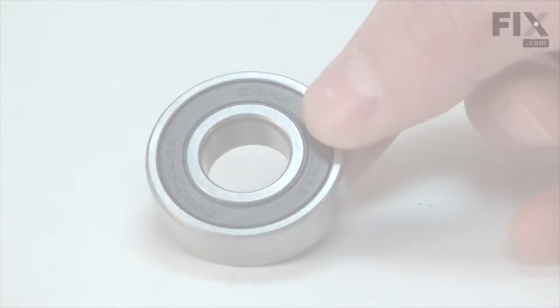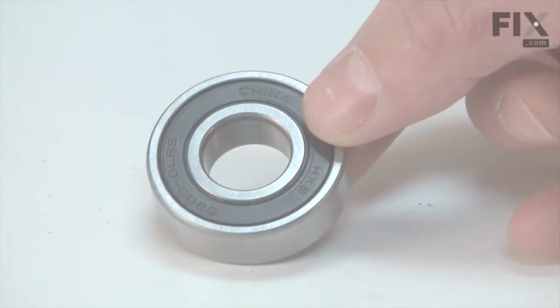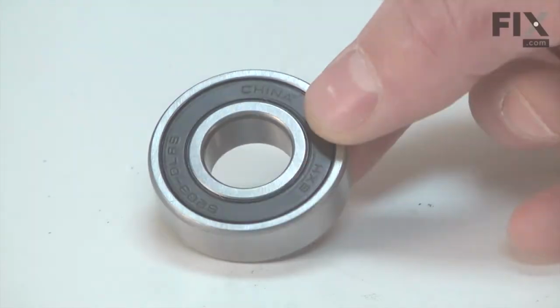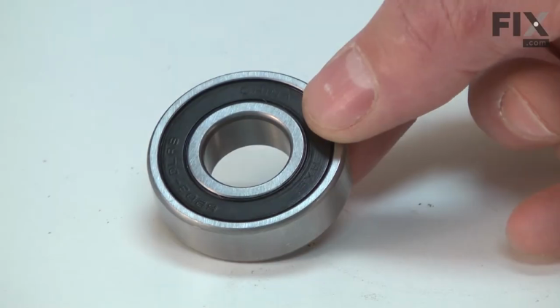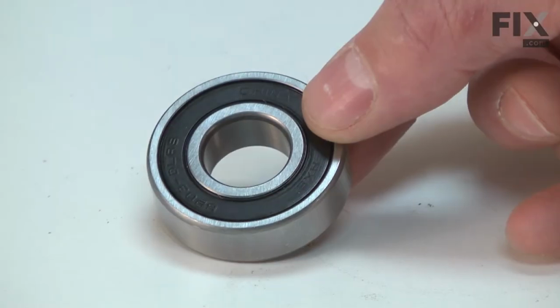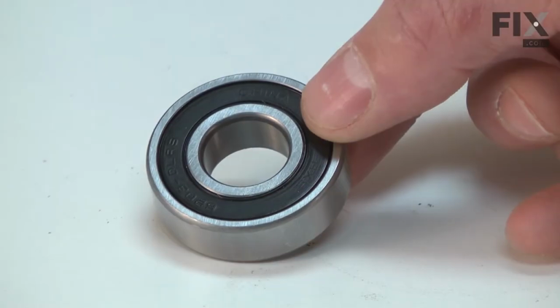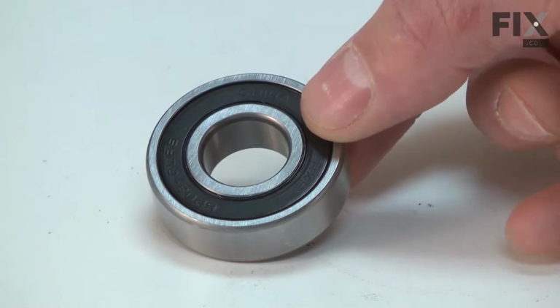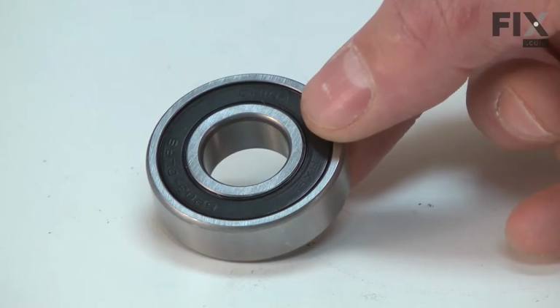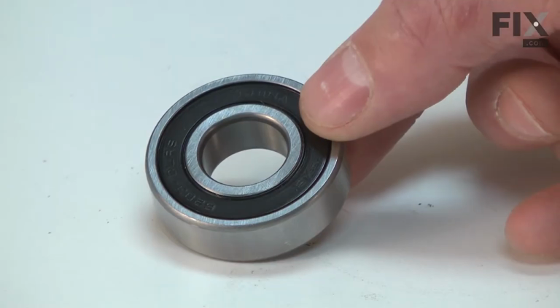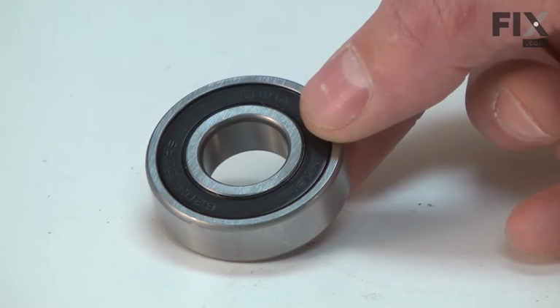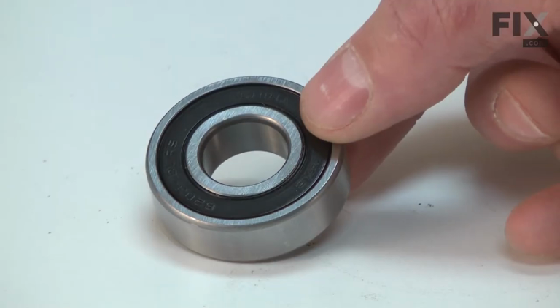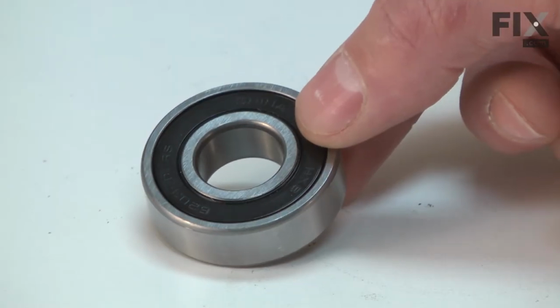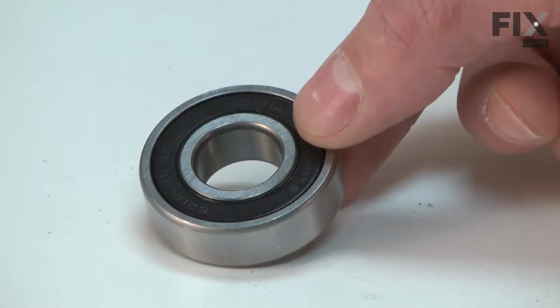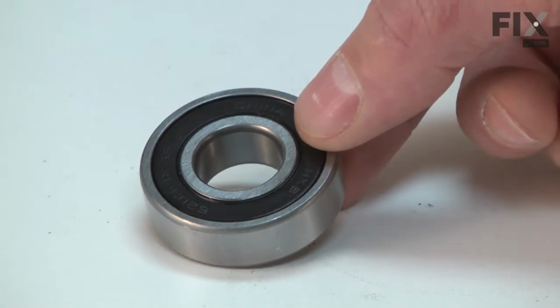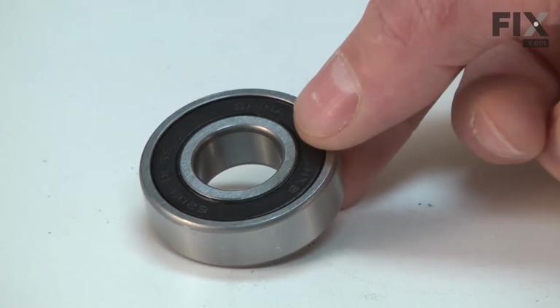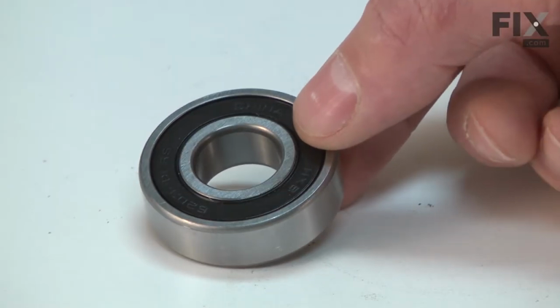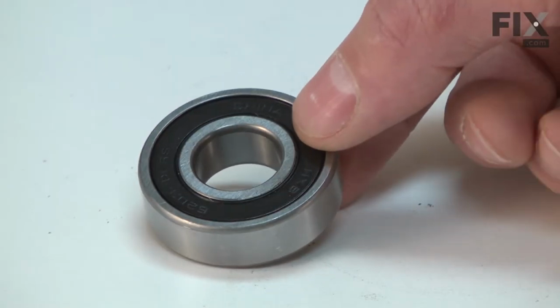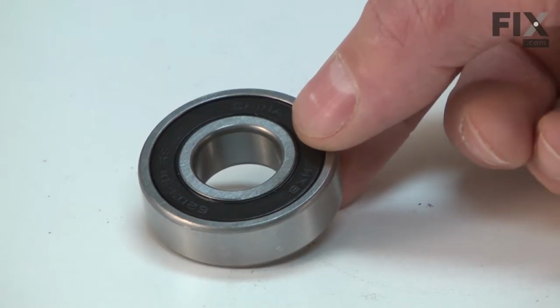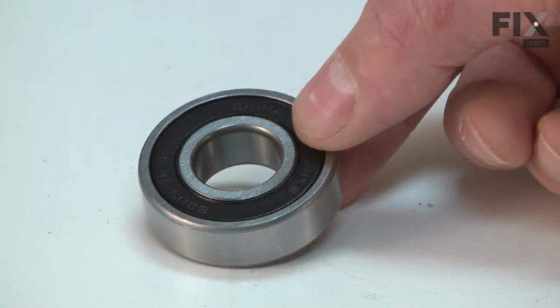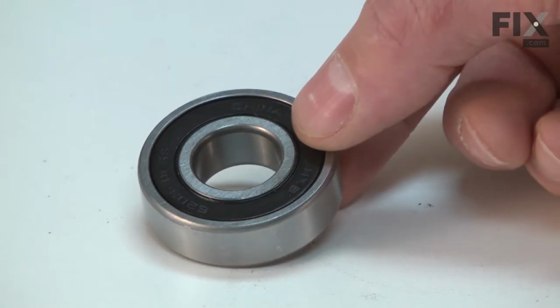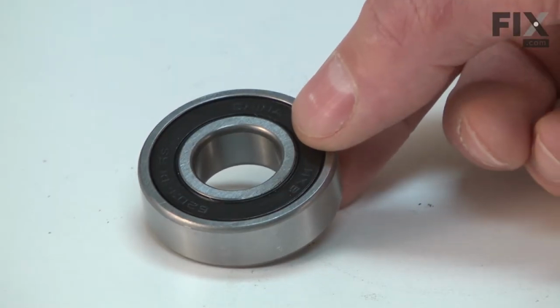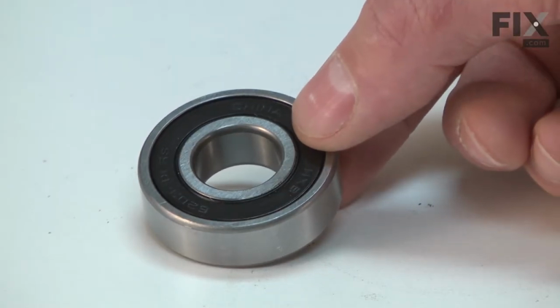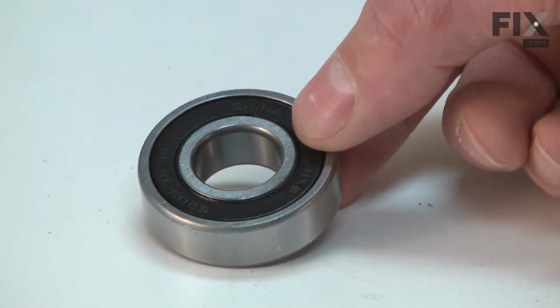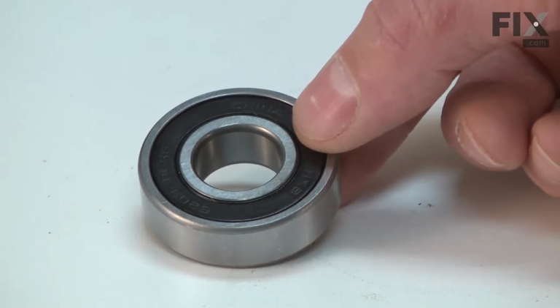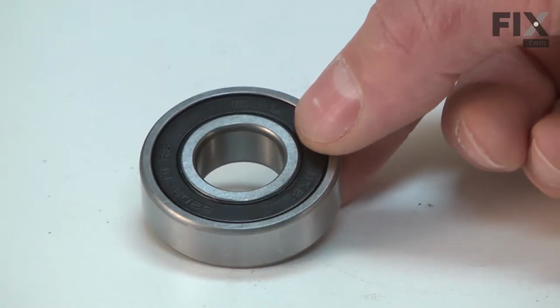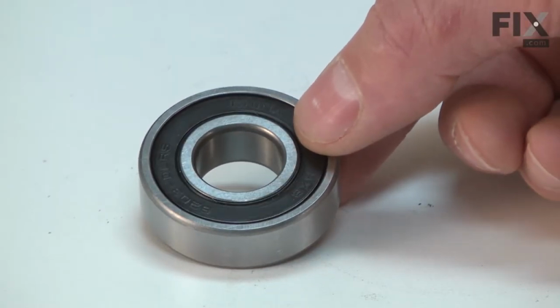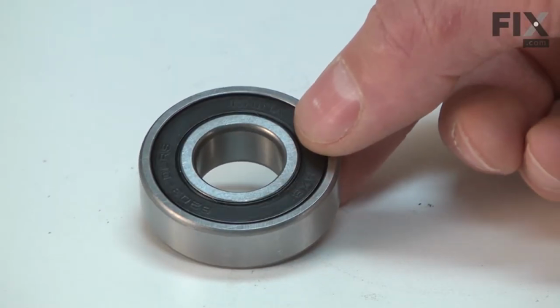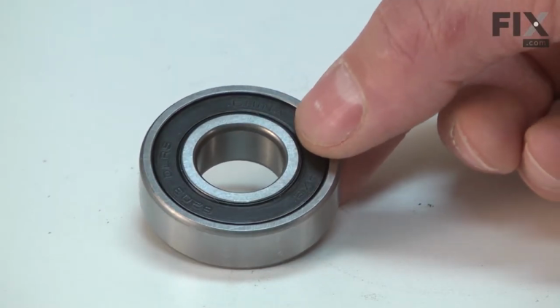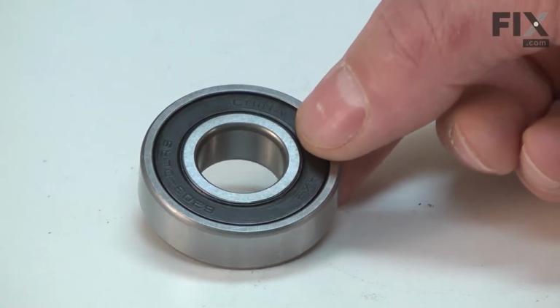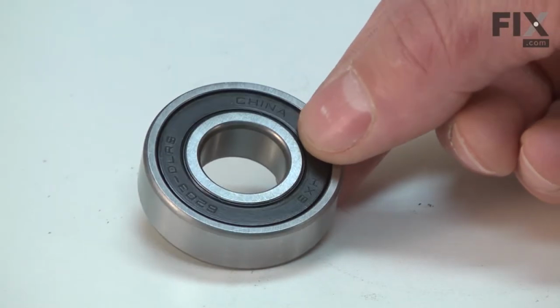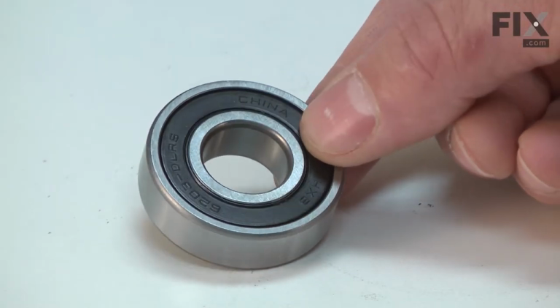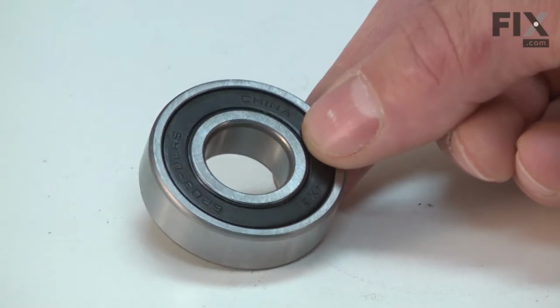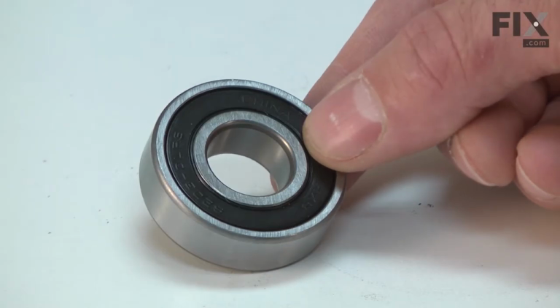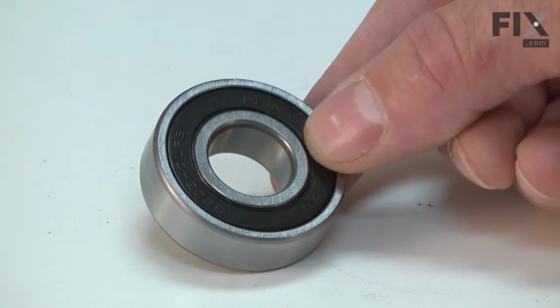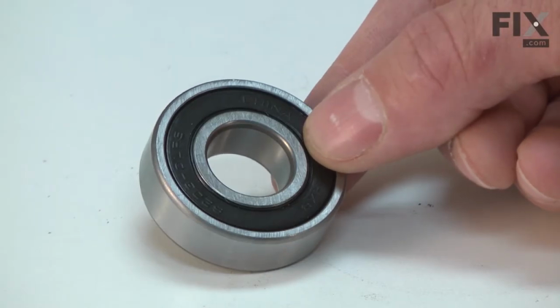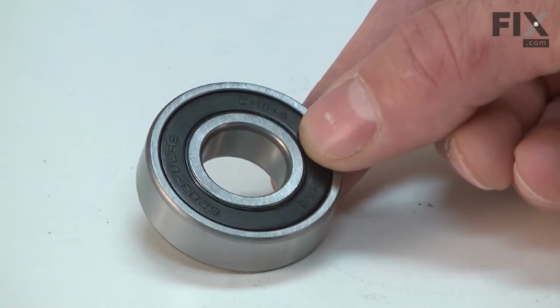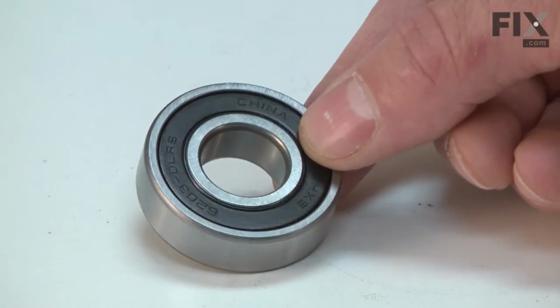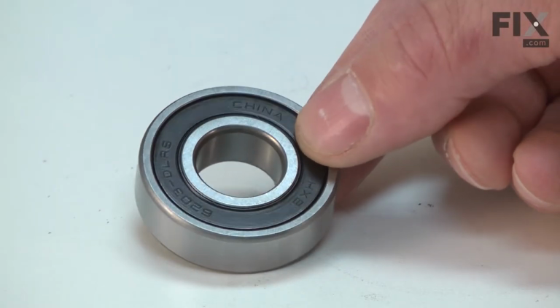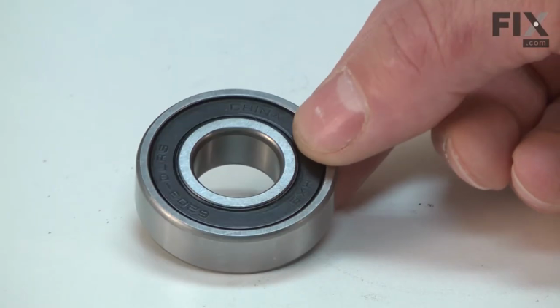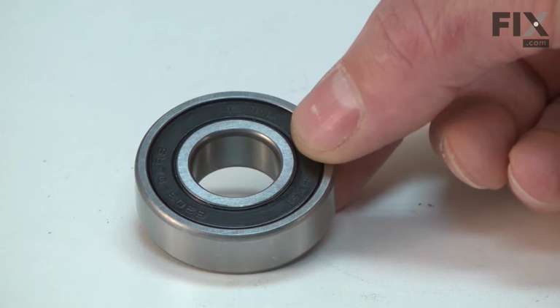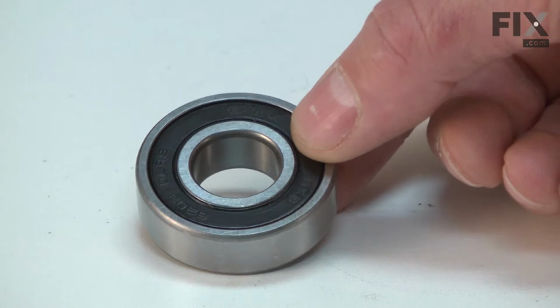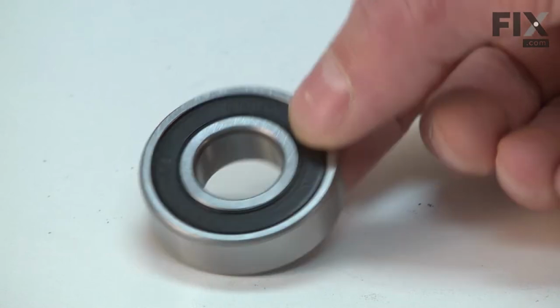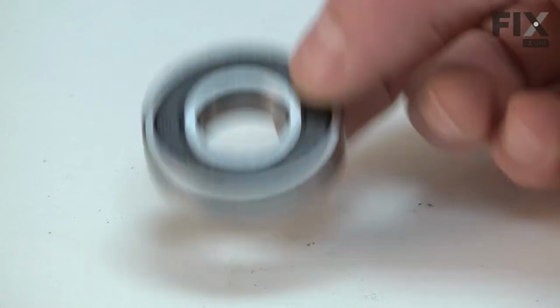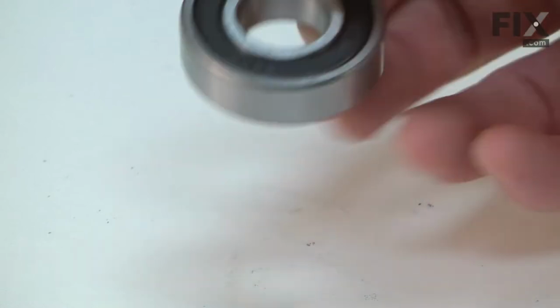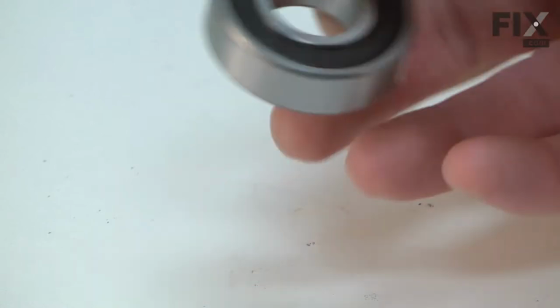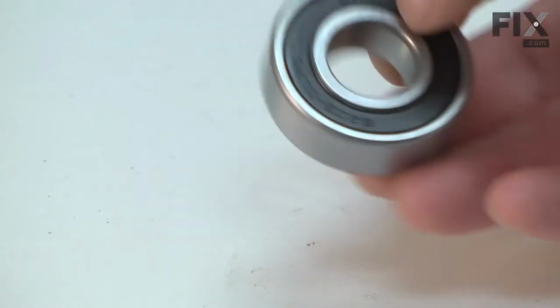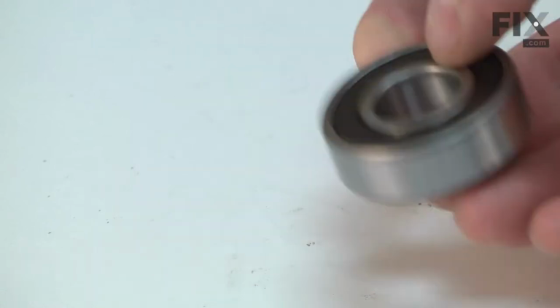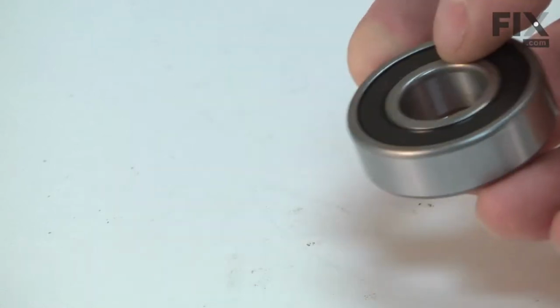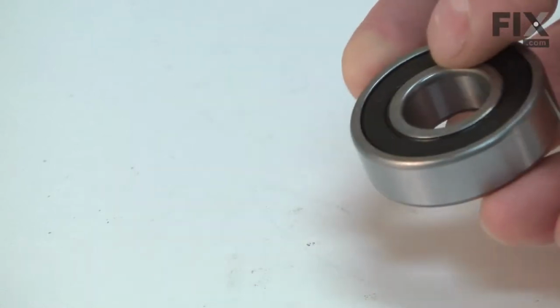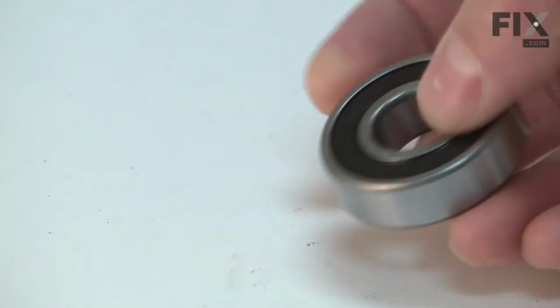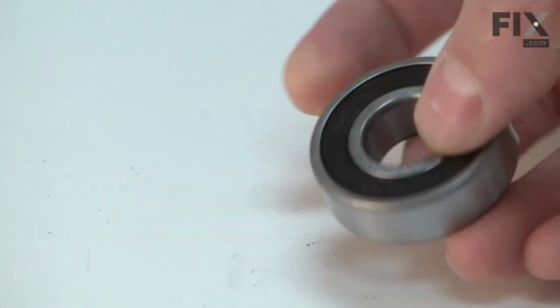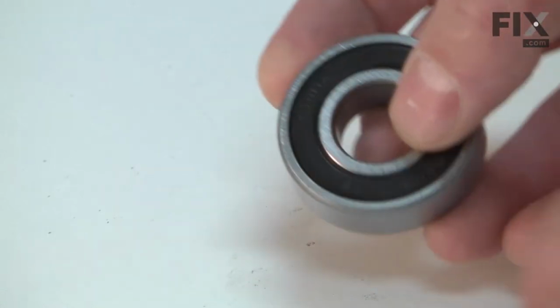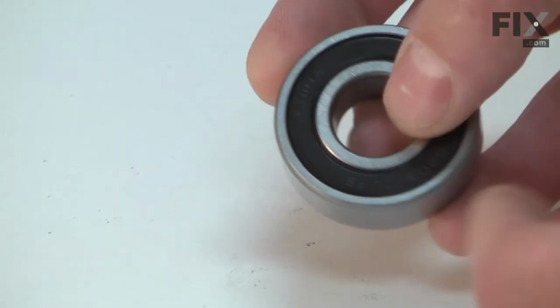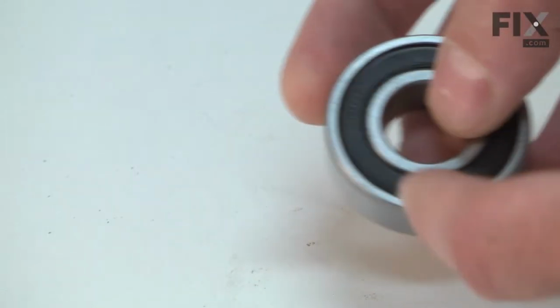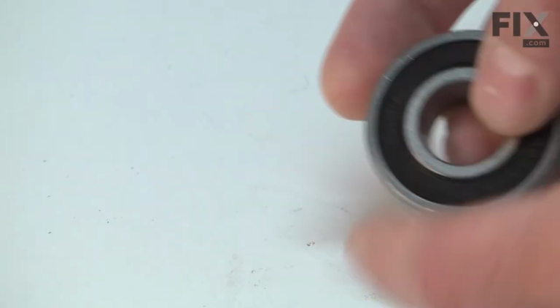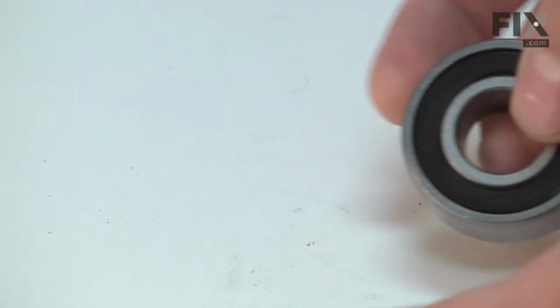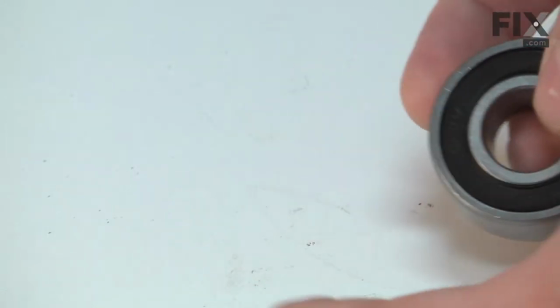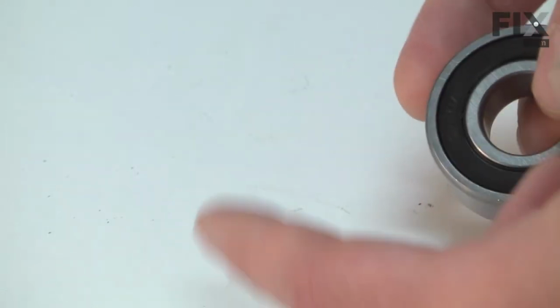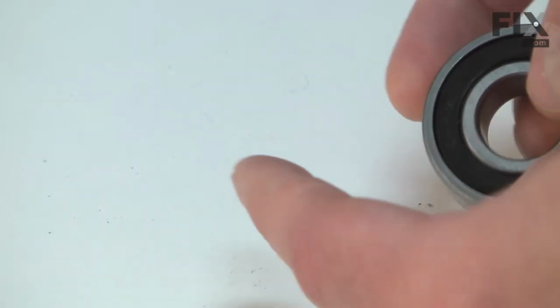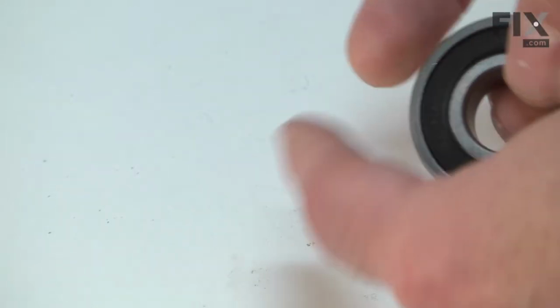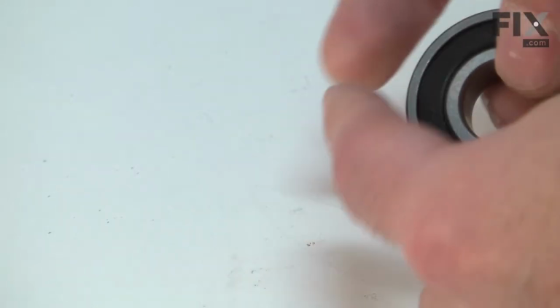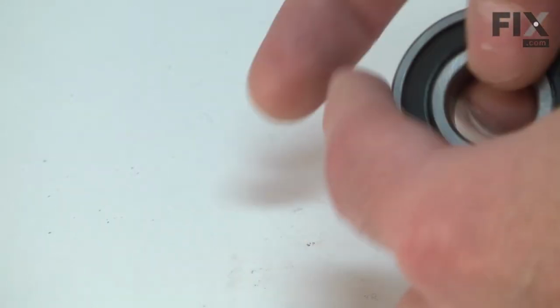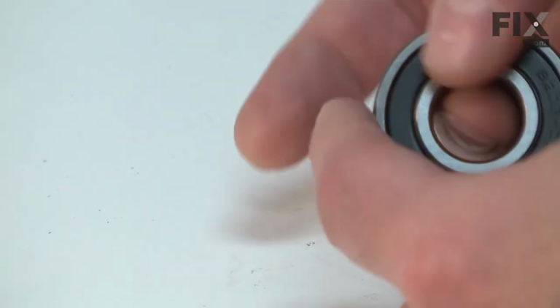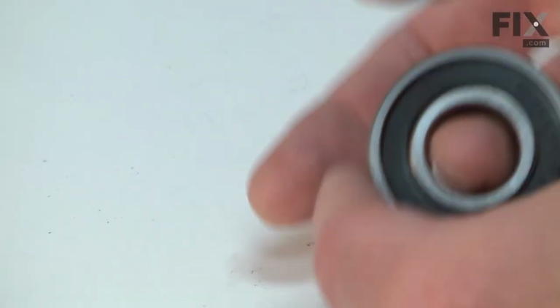Is your mandrel locked up? Is there a loud noise coming from it? If so, you likely need some new mandrel bearings.